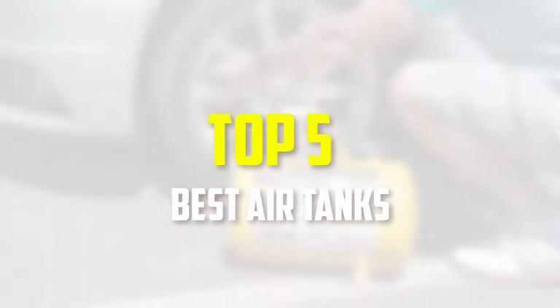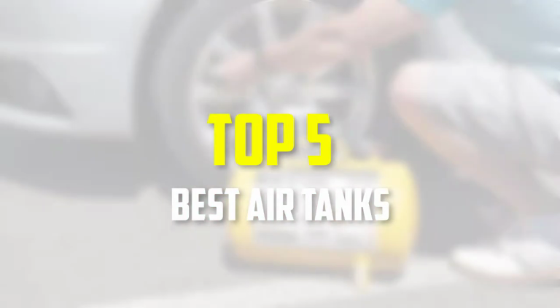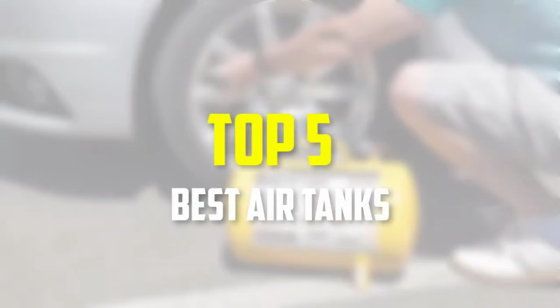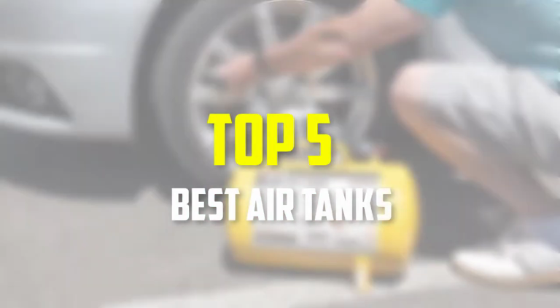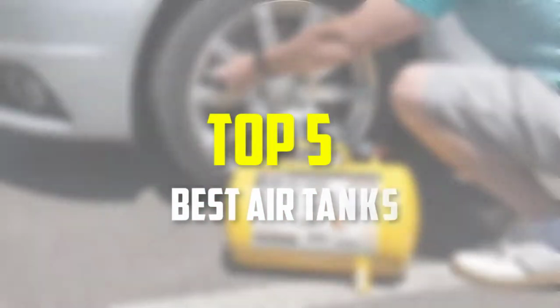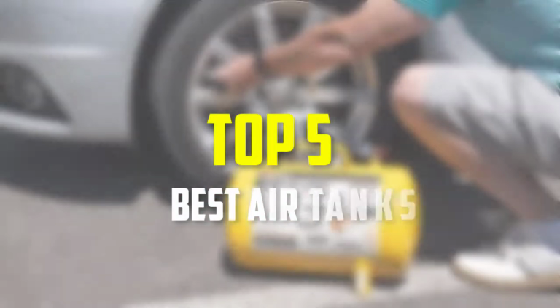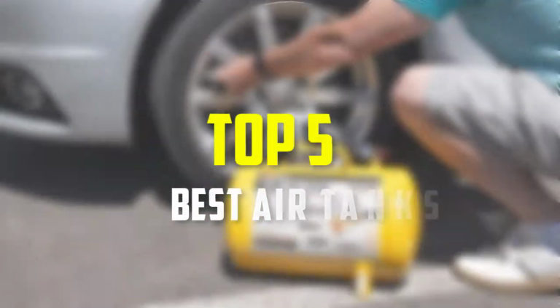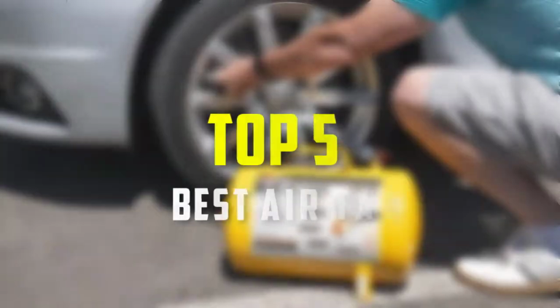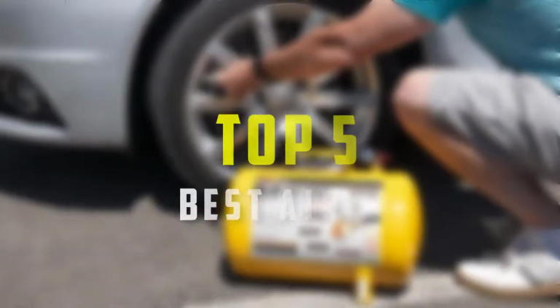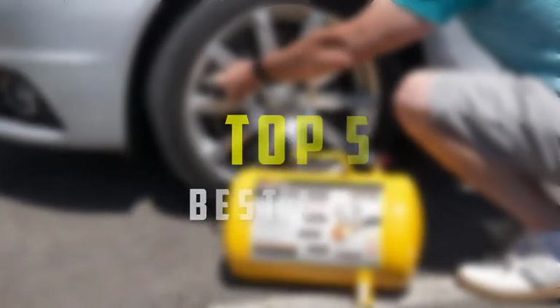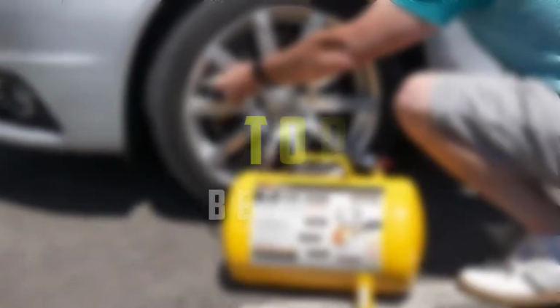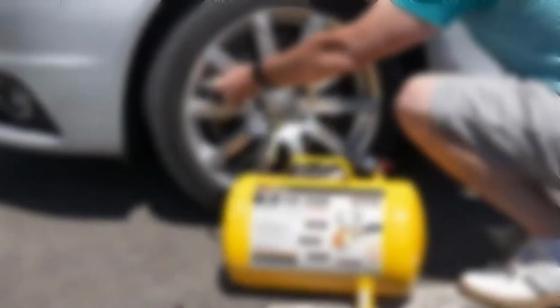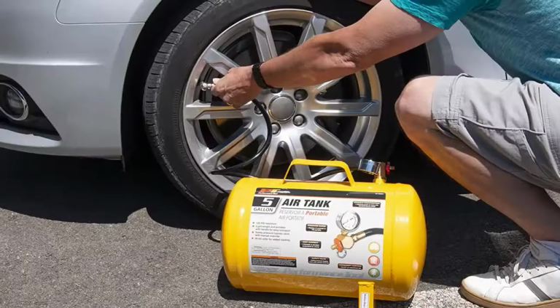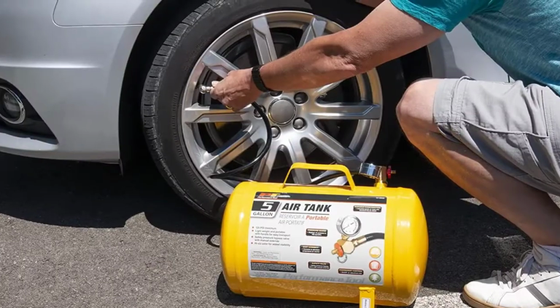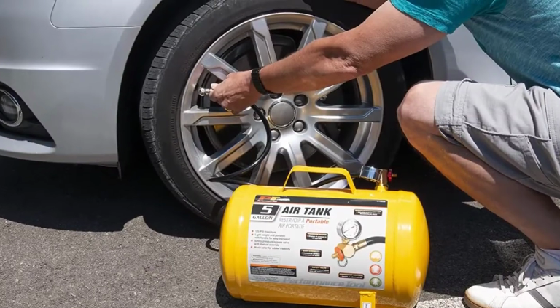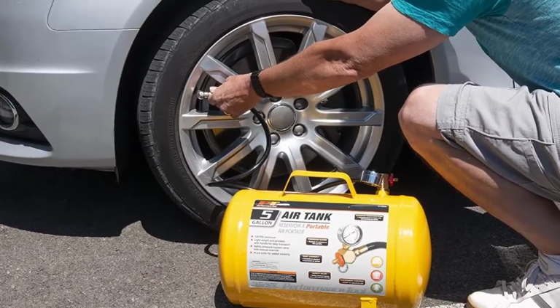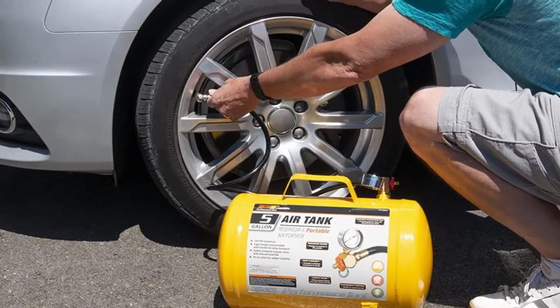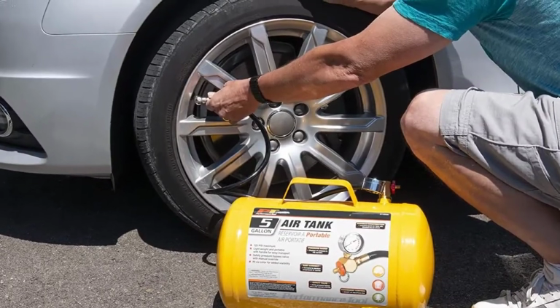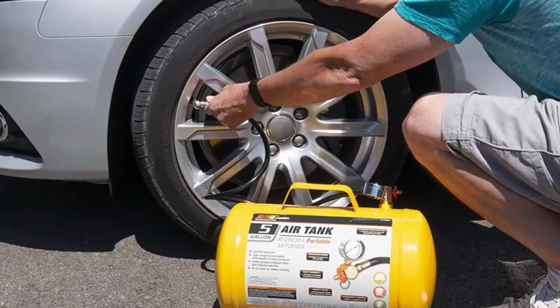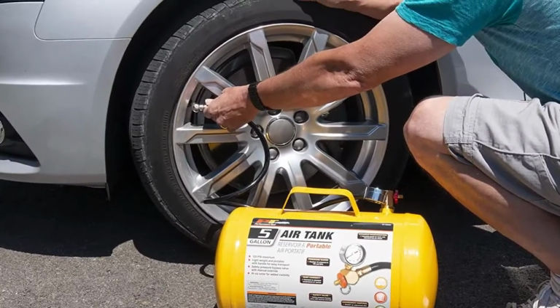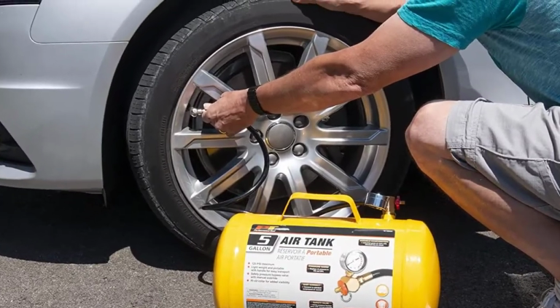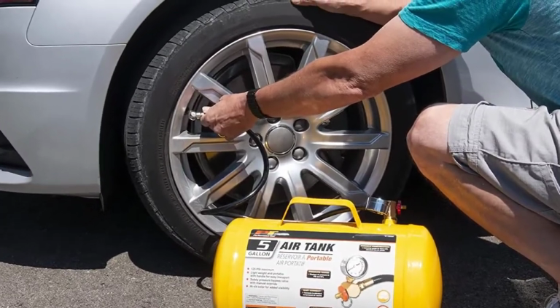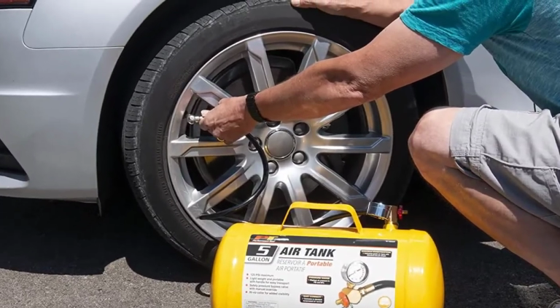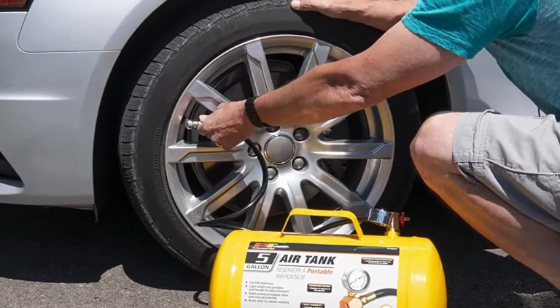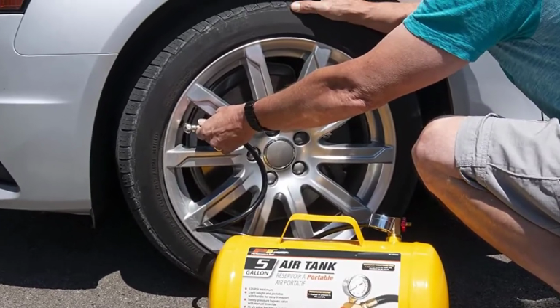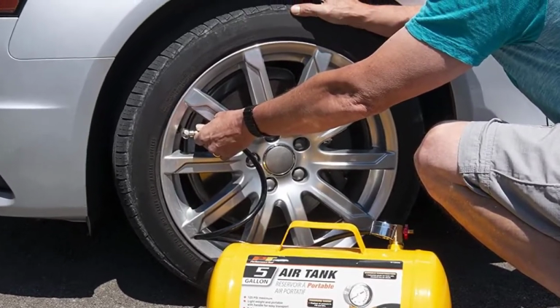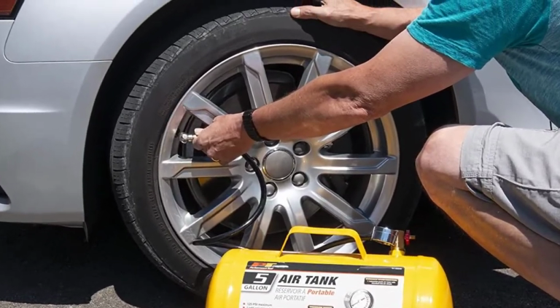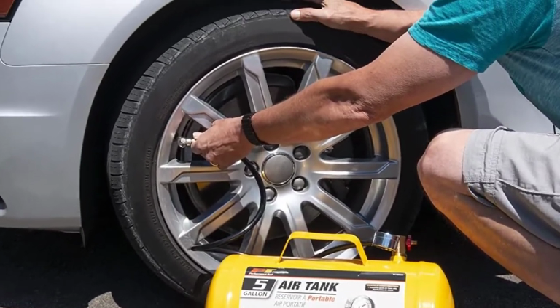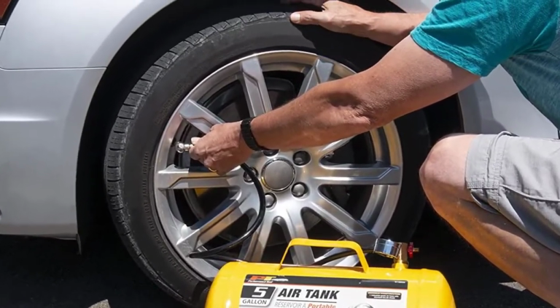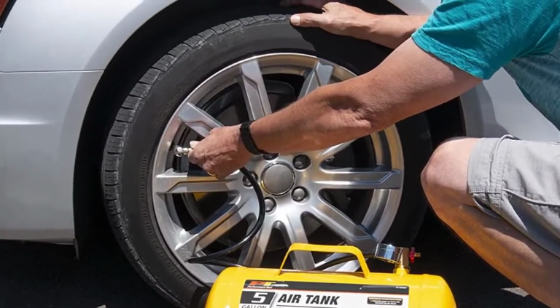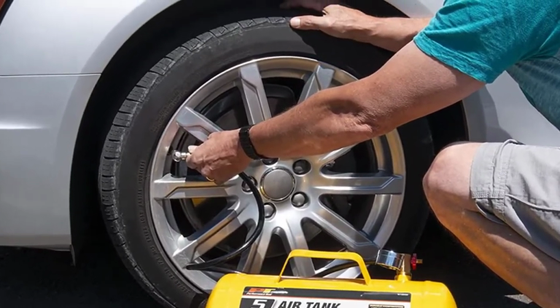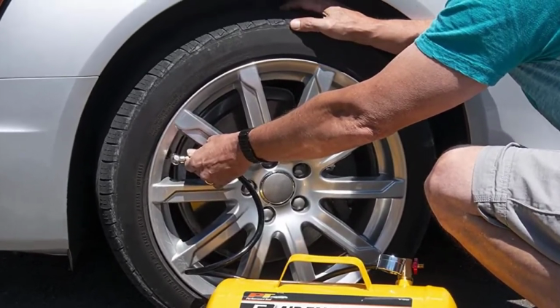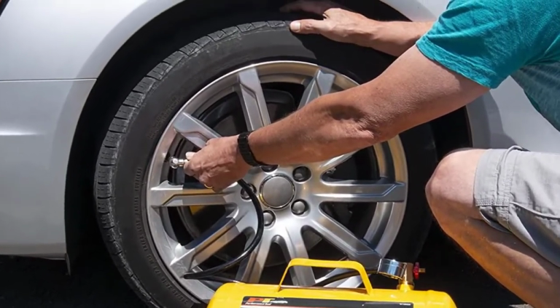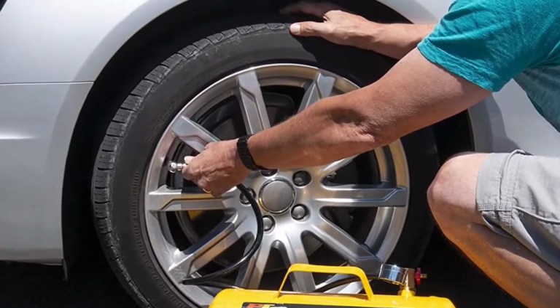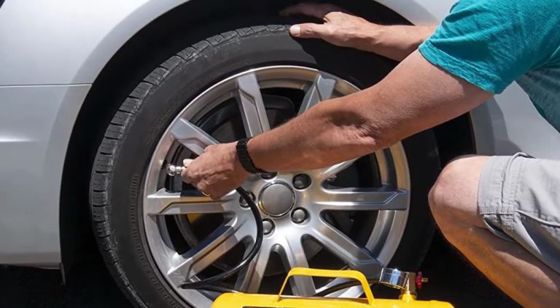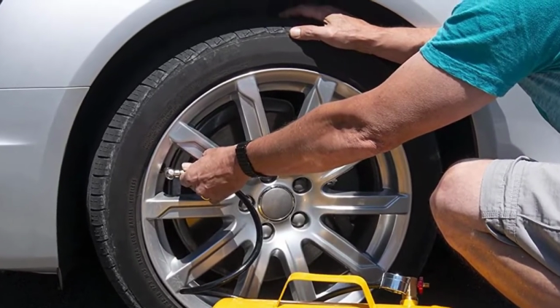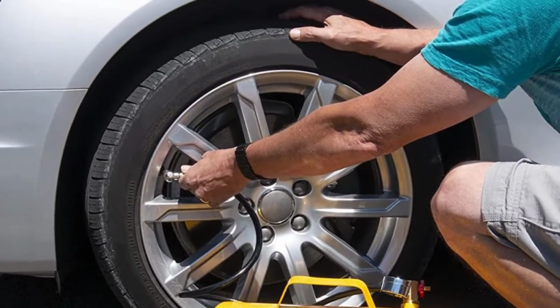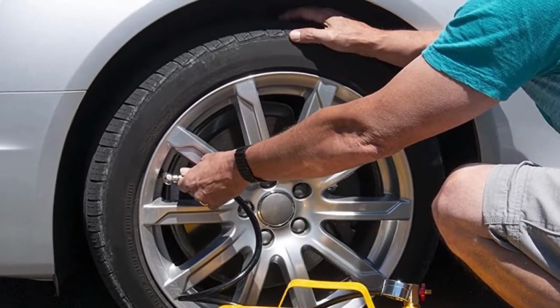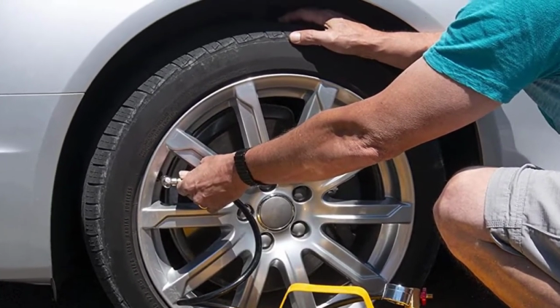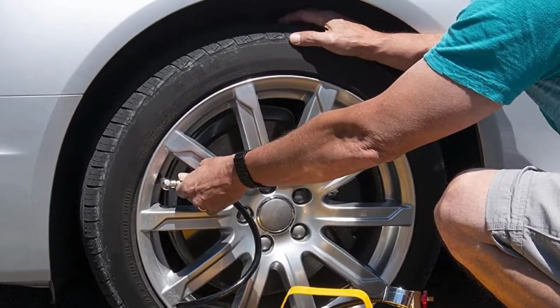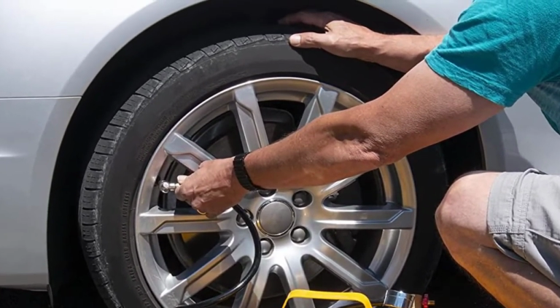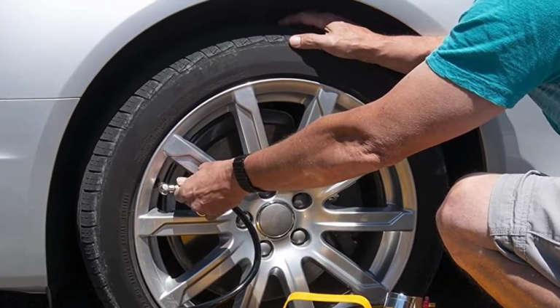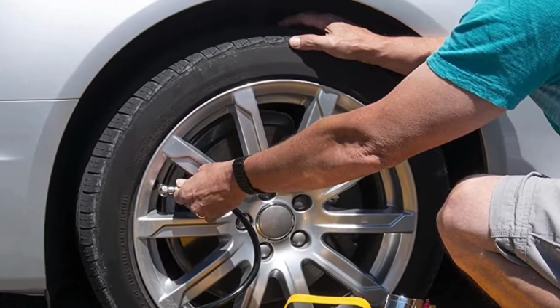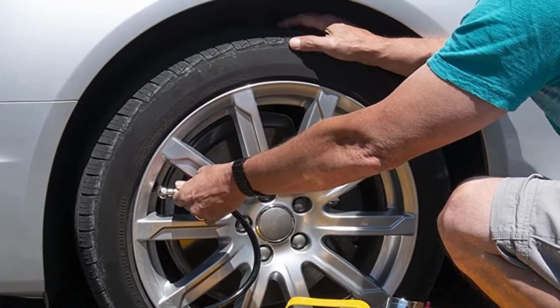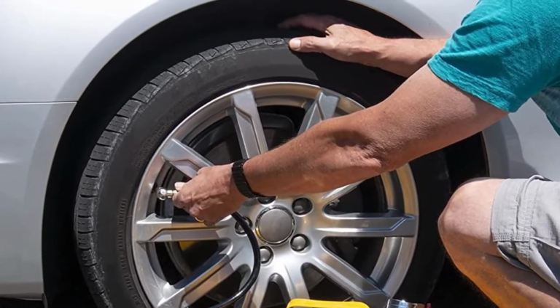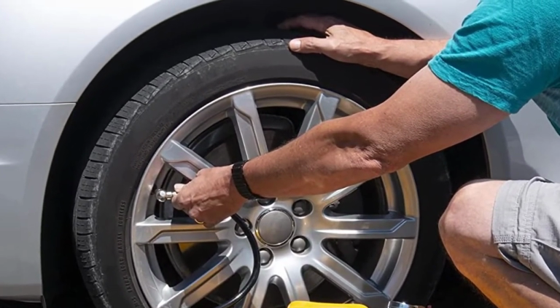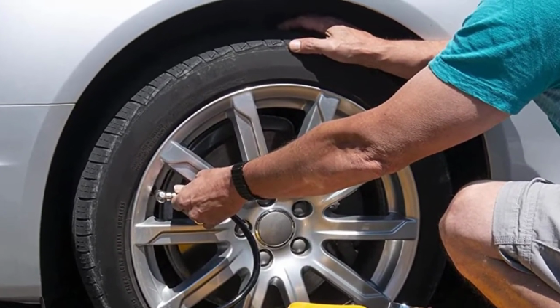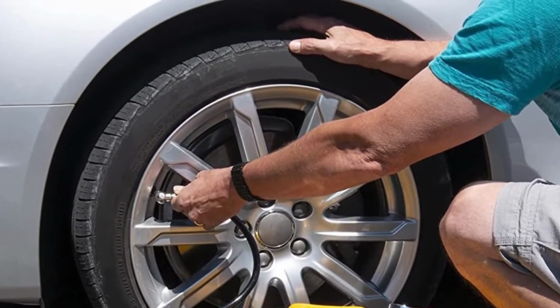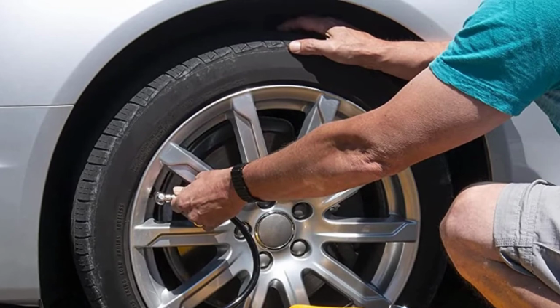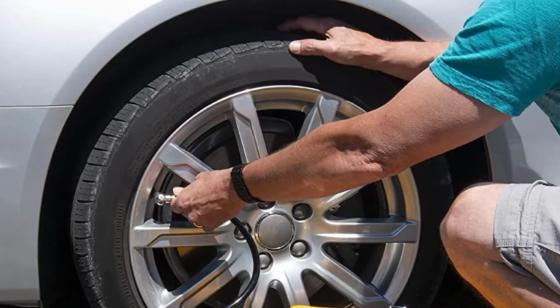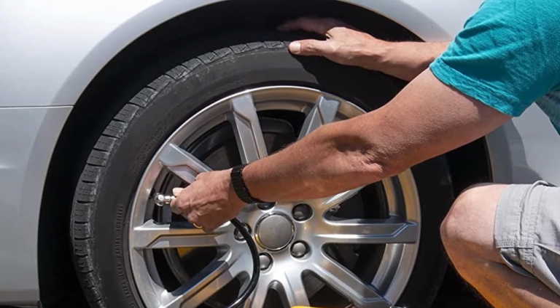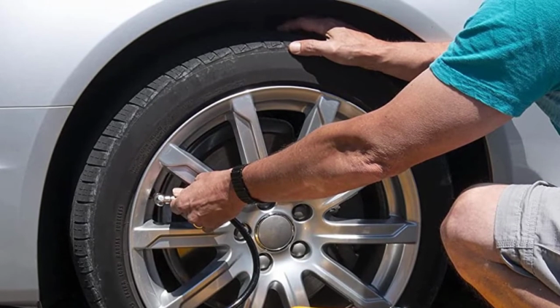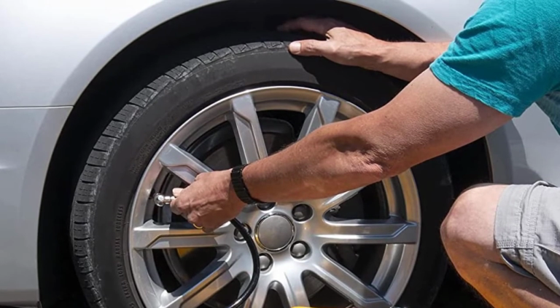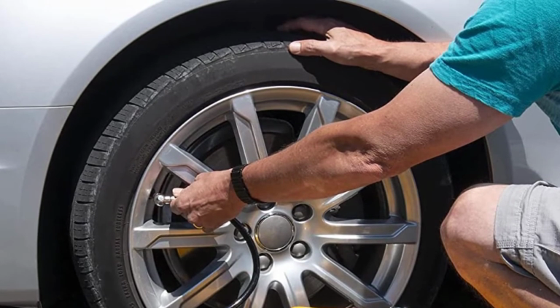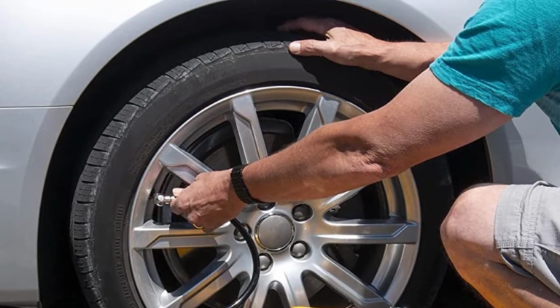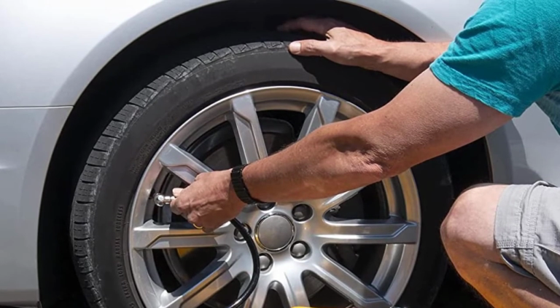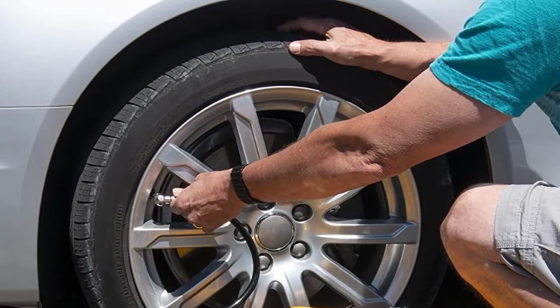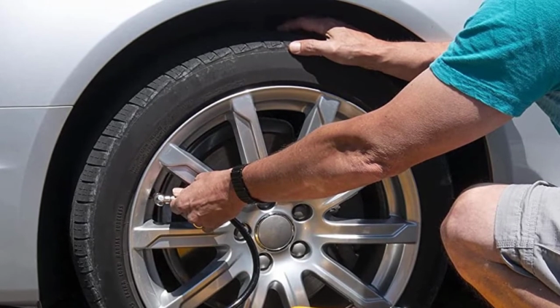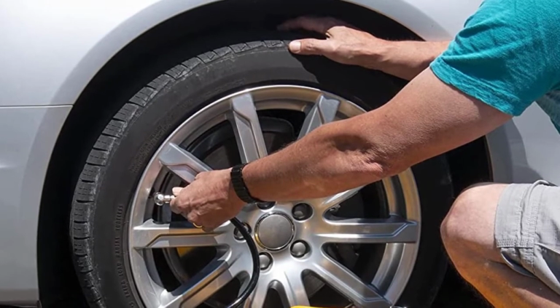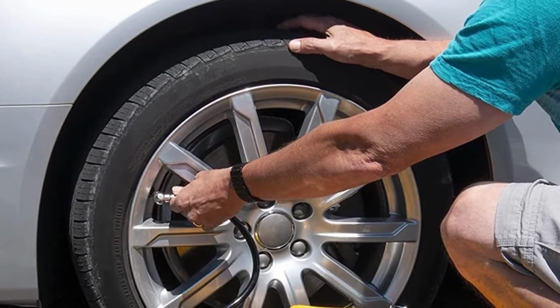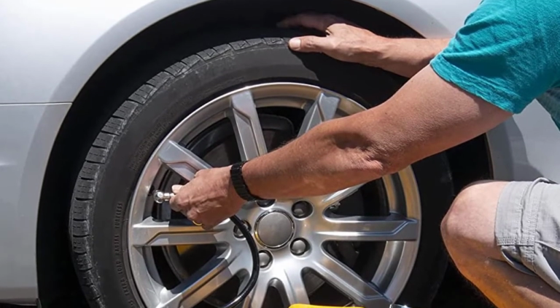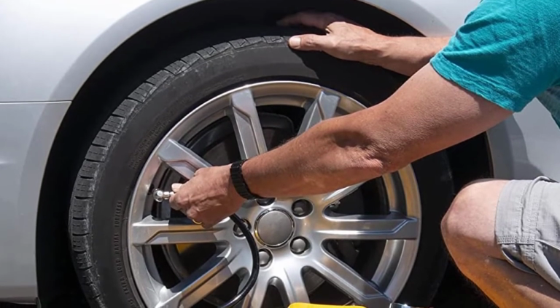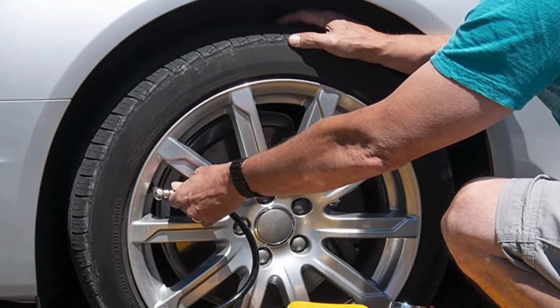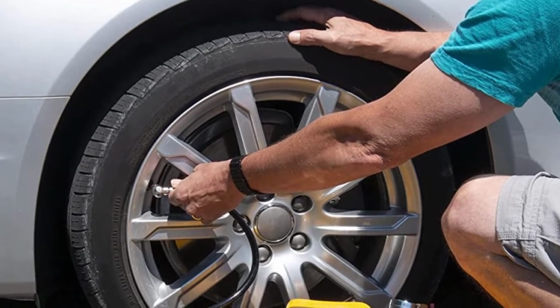I made this list based on their quality, price, popularity, durability, user opinion, and more.